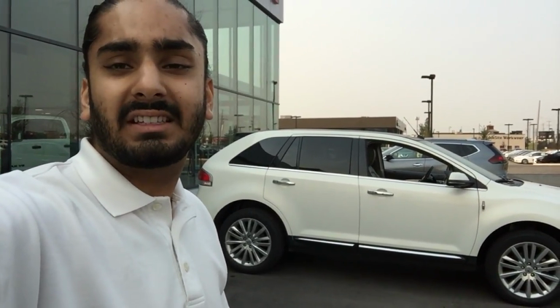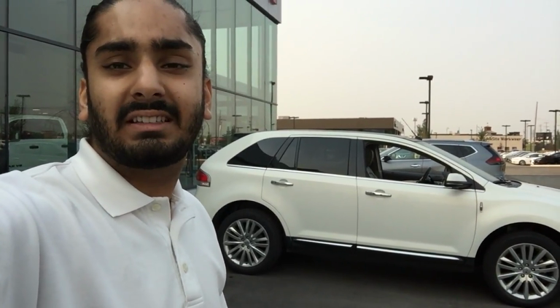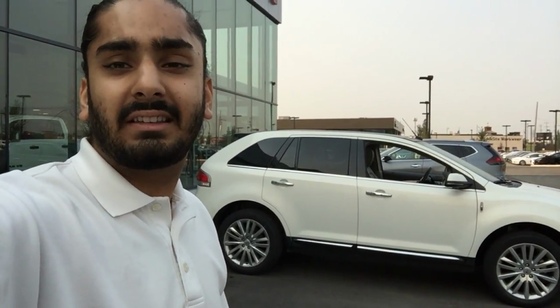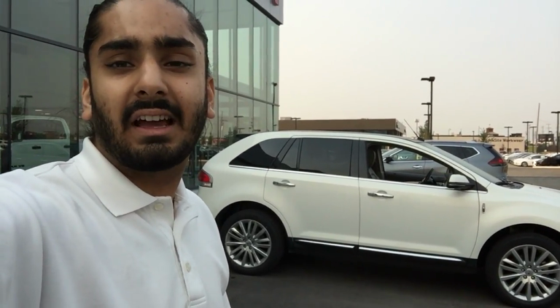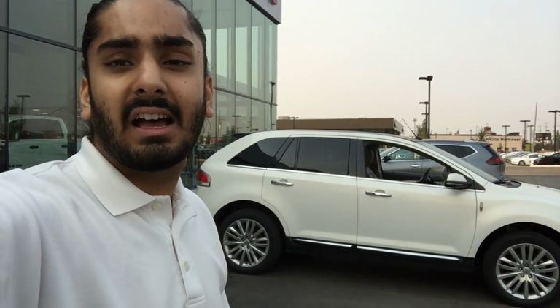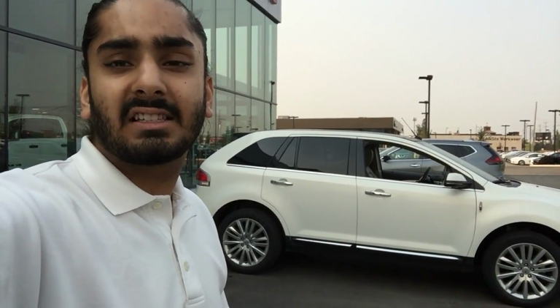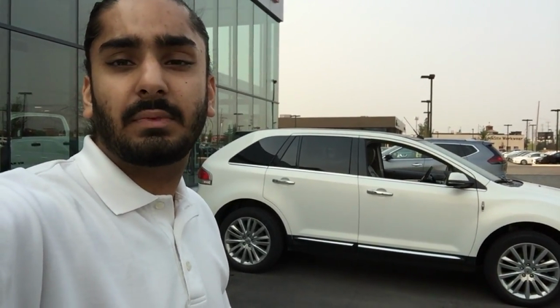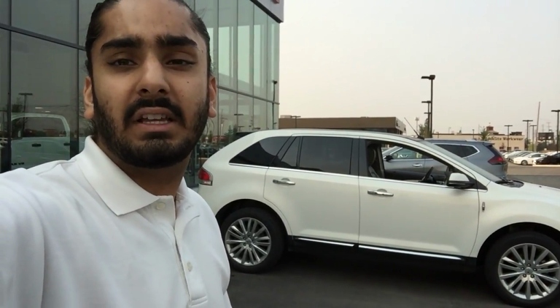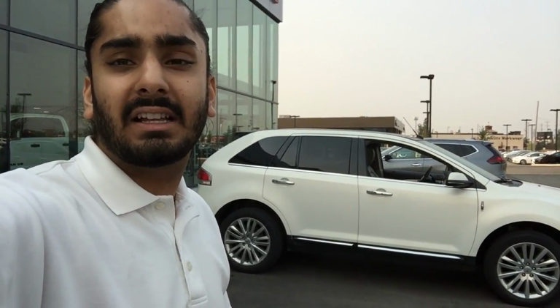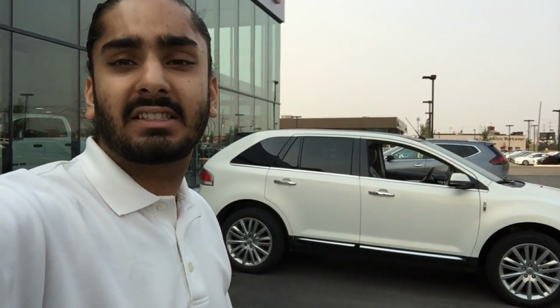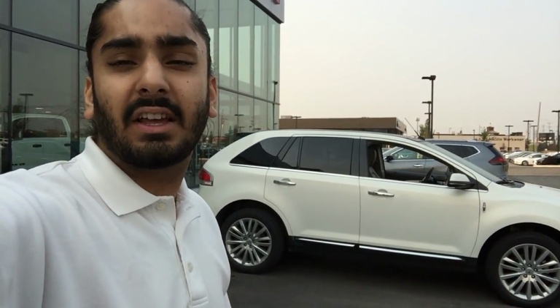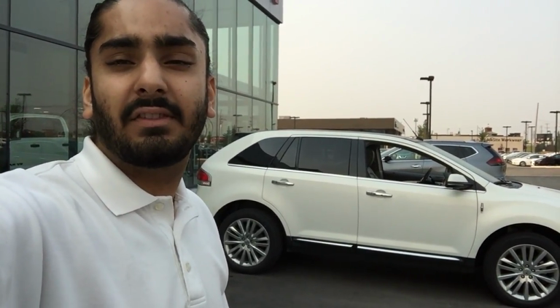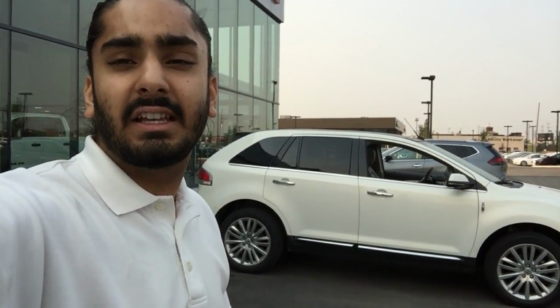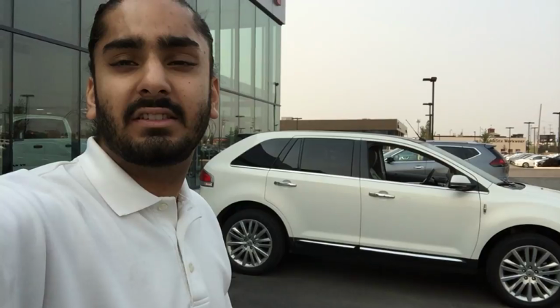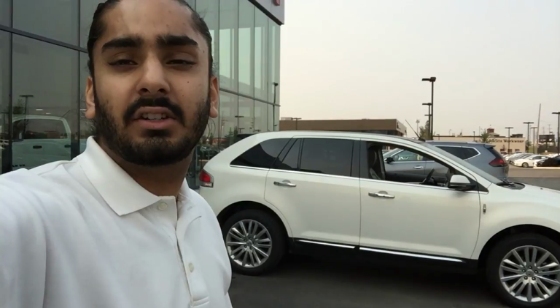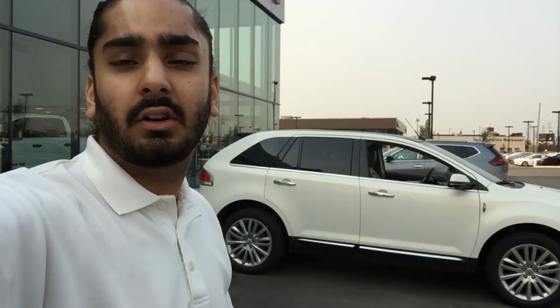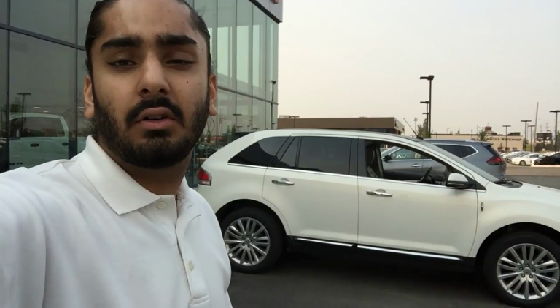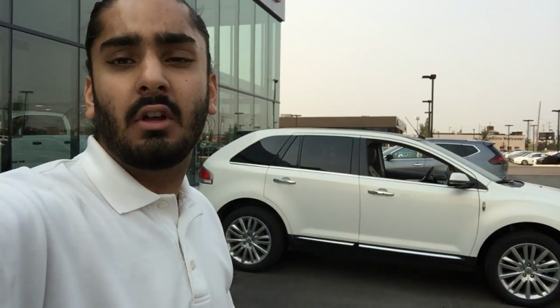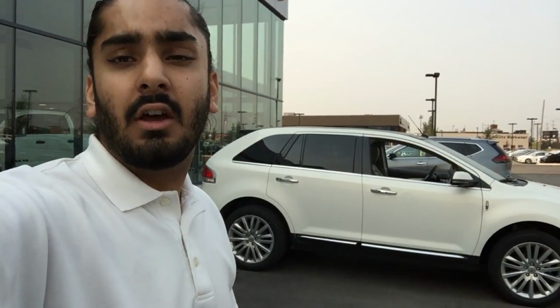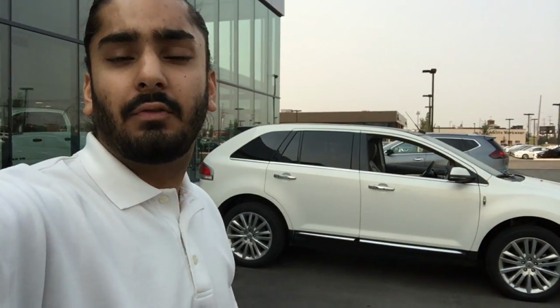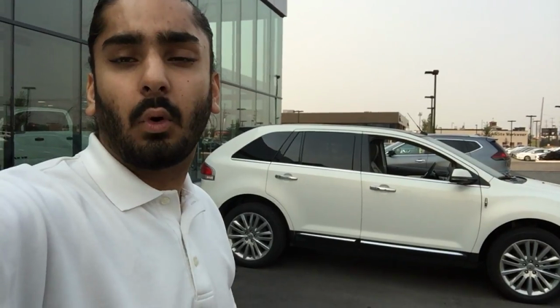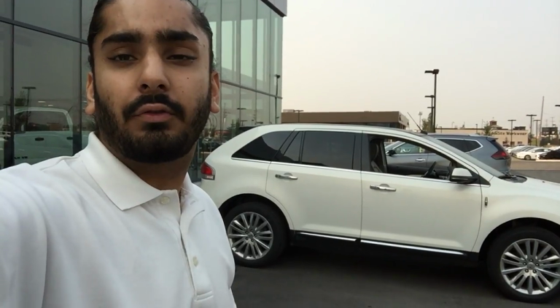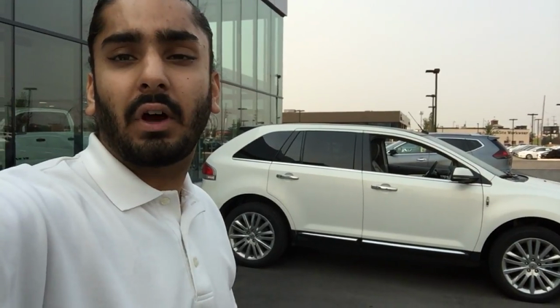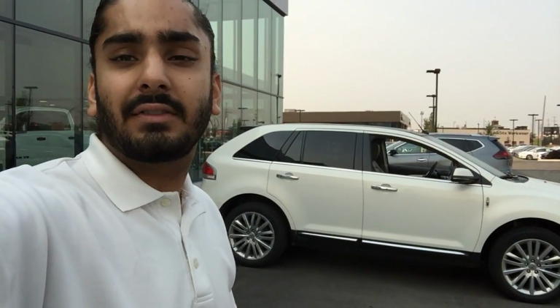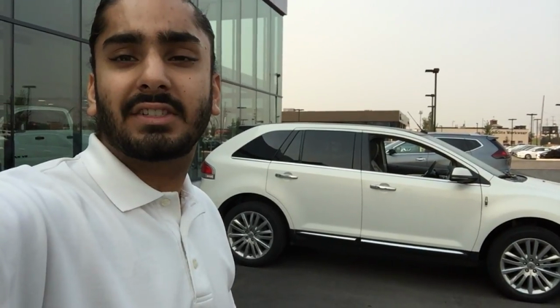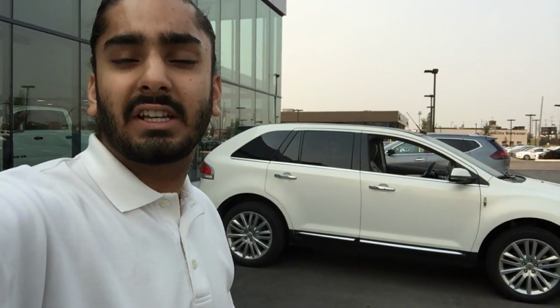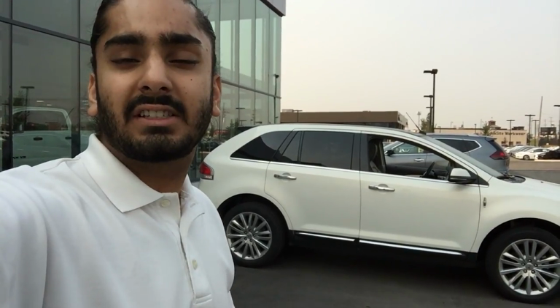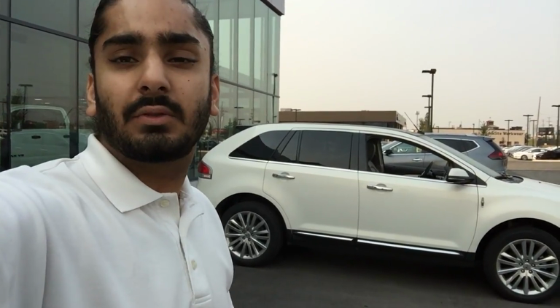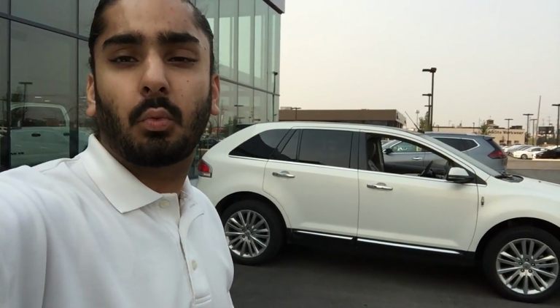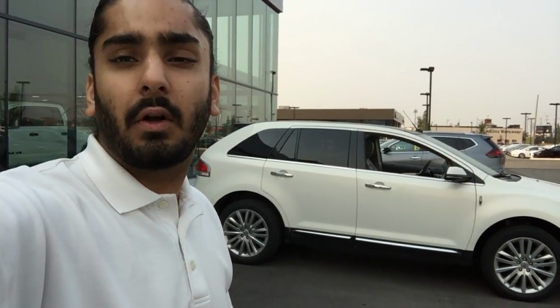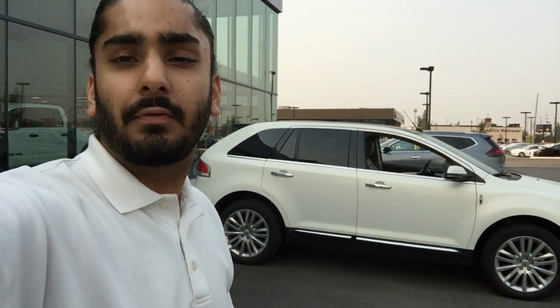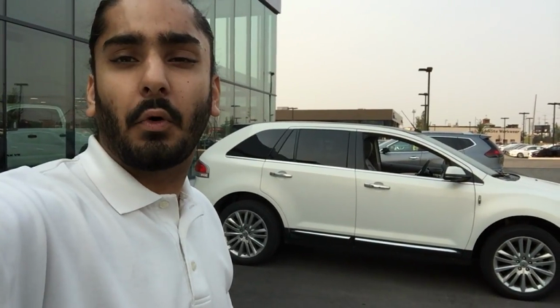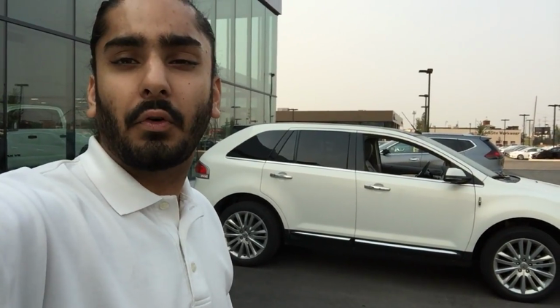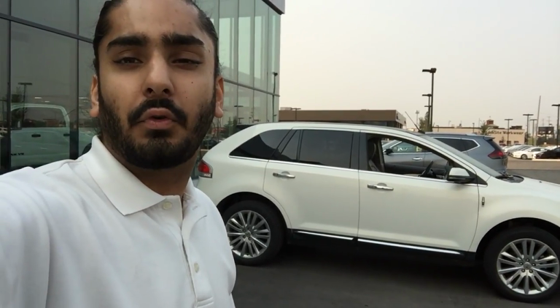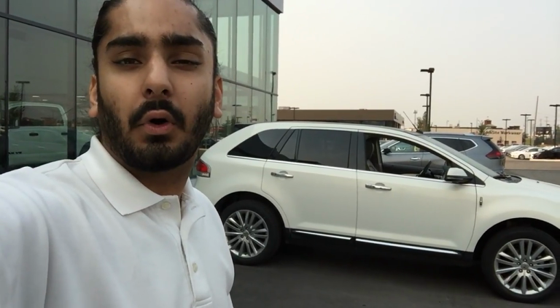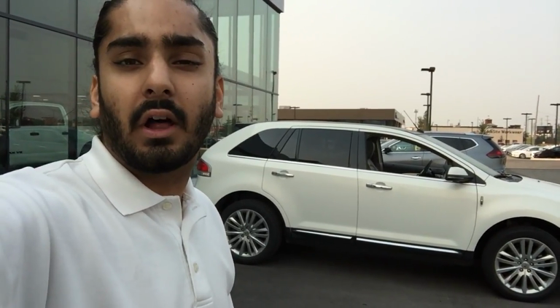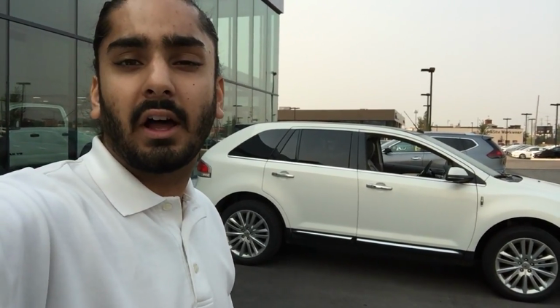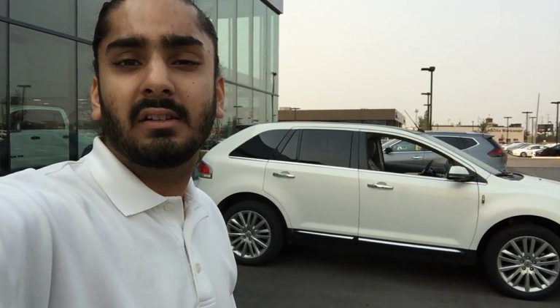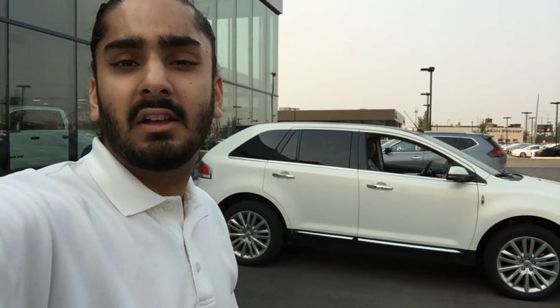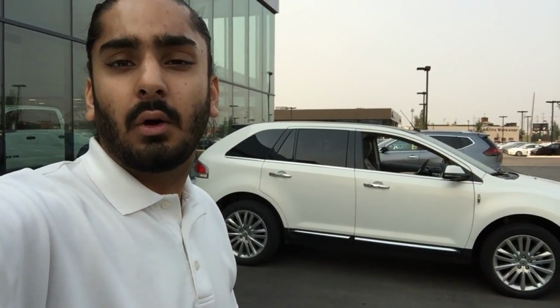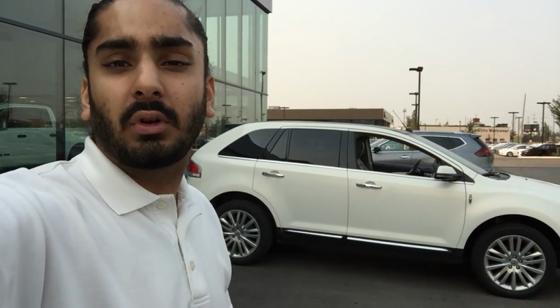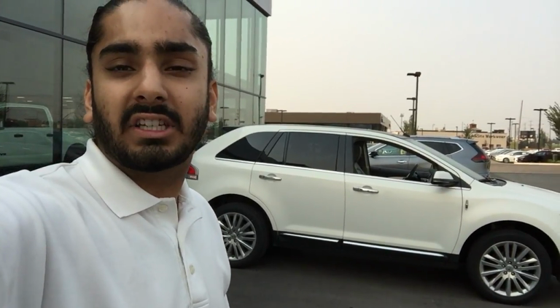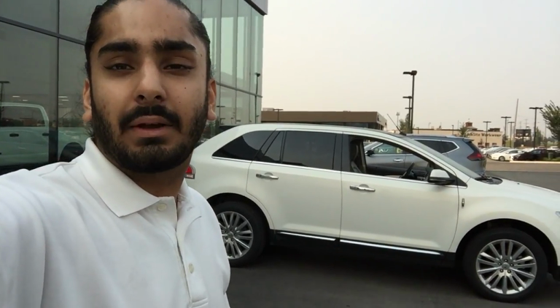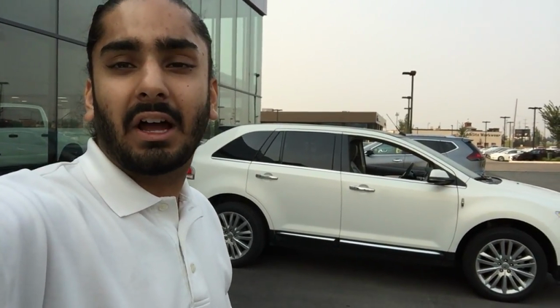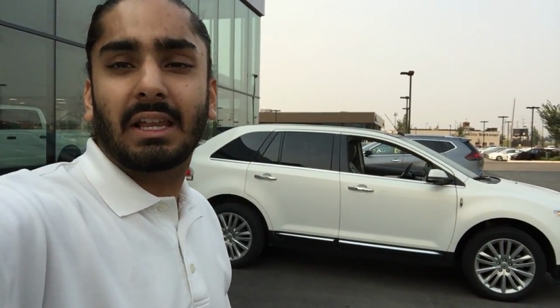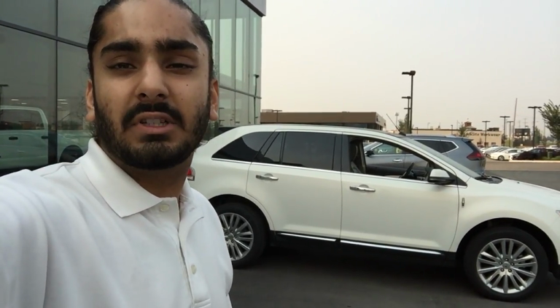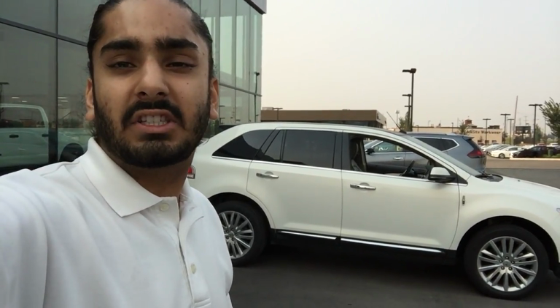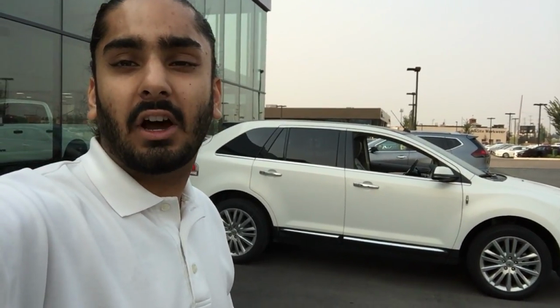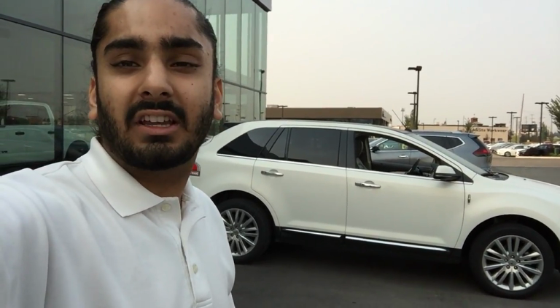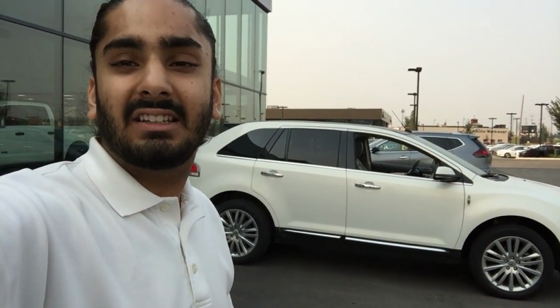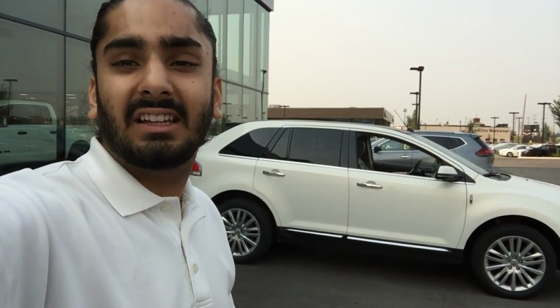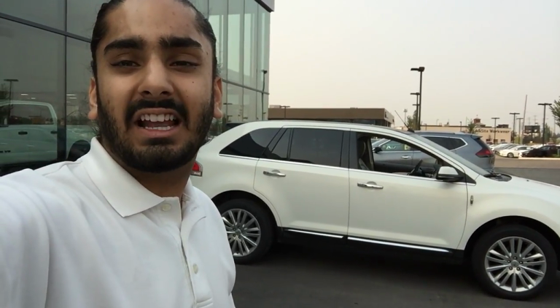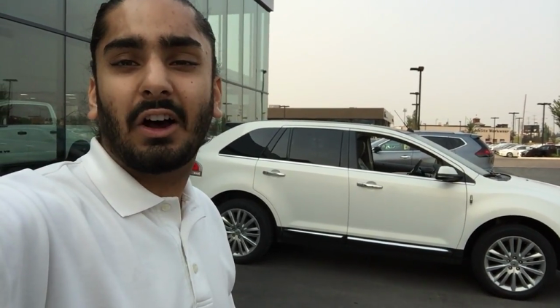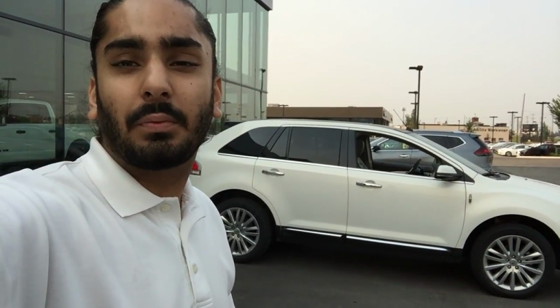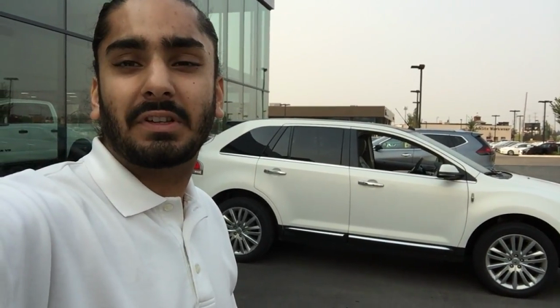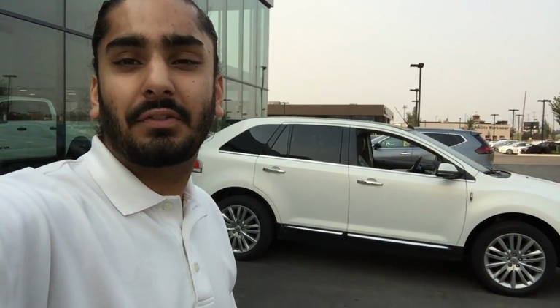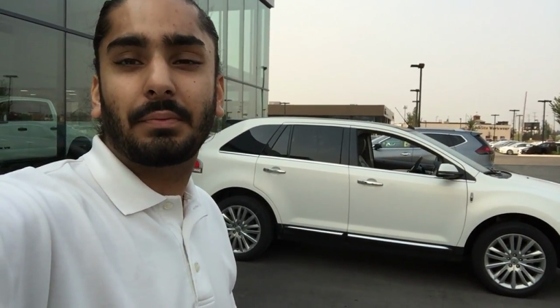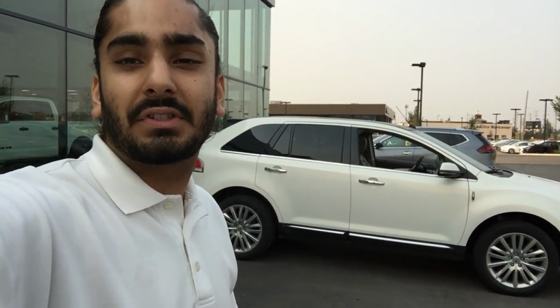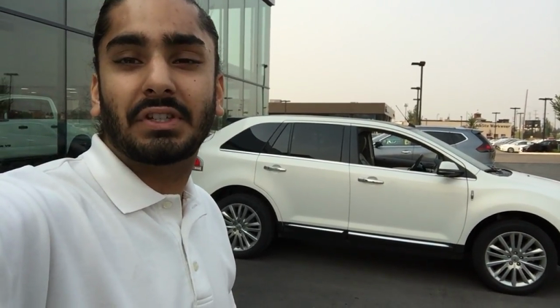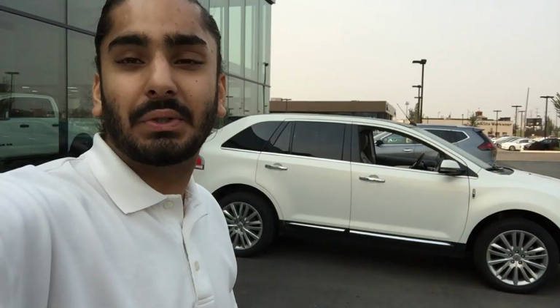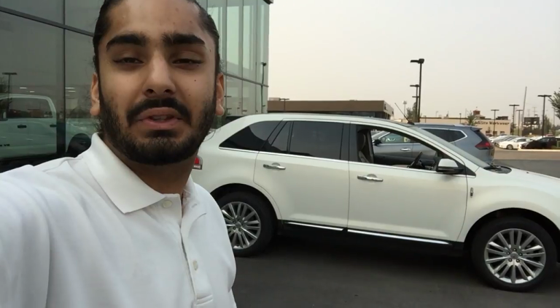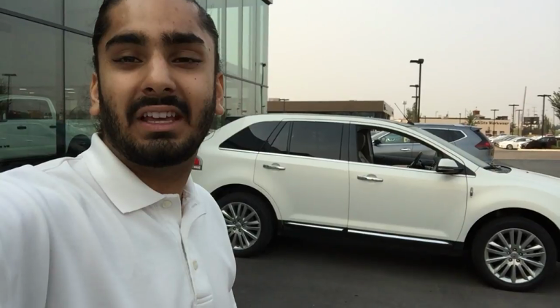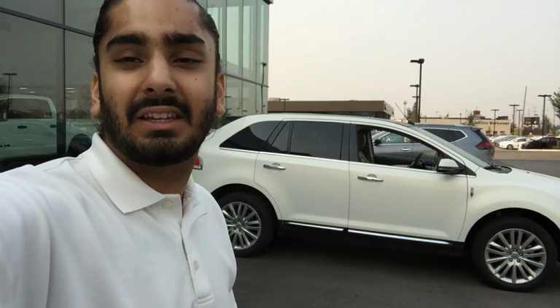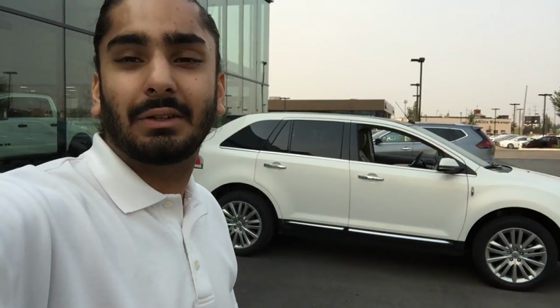You can reach me at 780-456-1449. Once again my name is Gagan and I hope to hear from you soon — thank you.